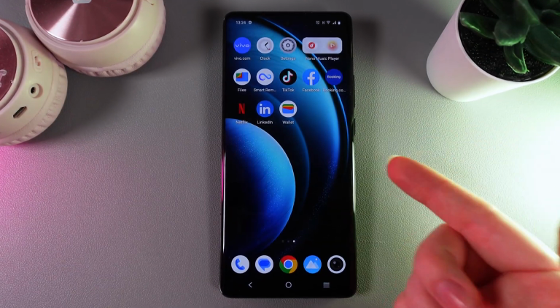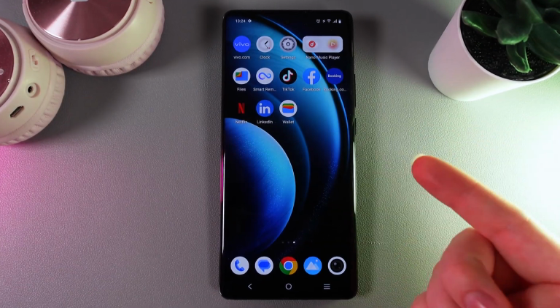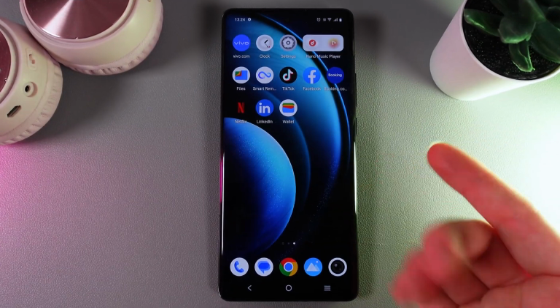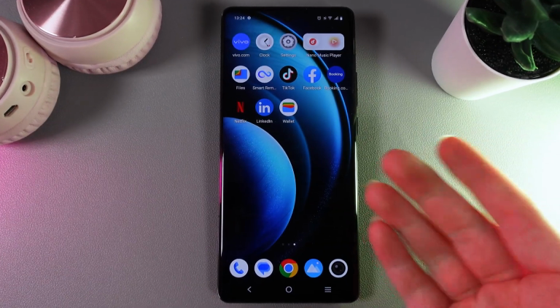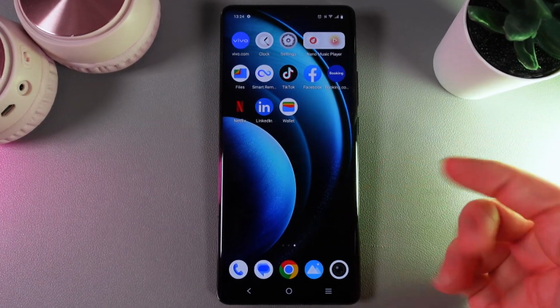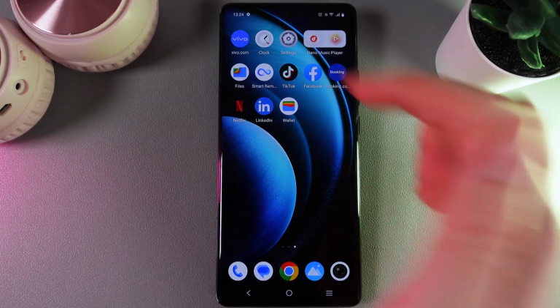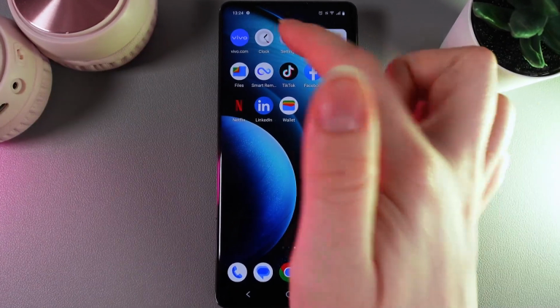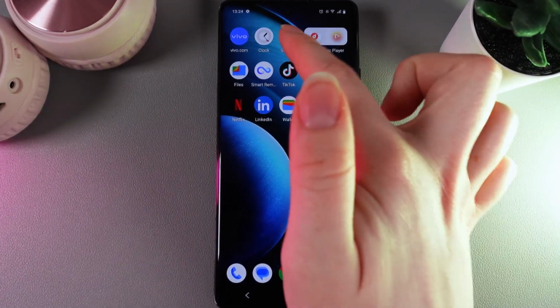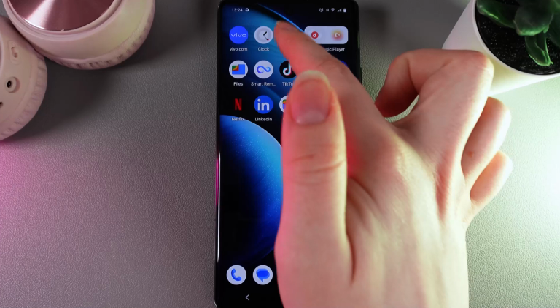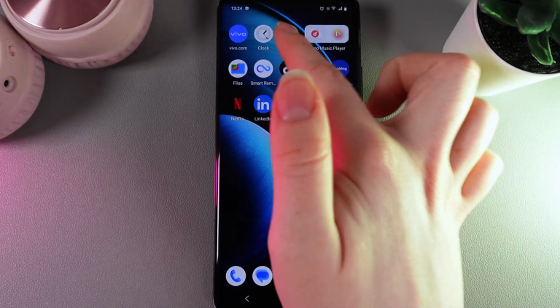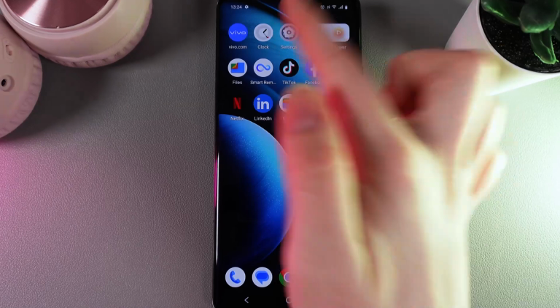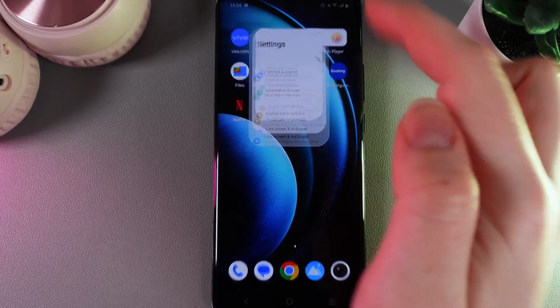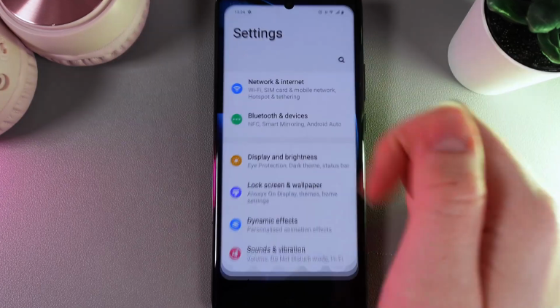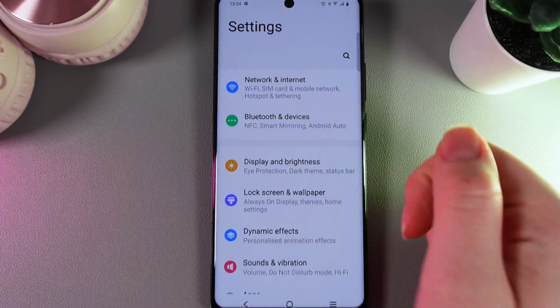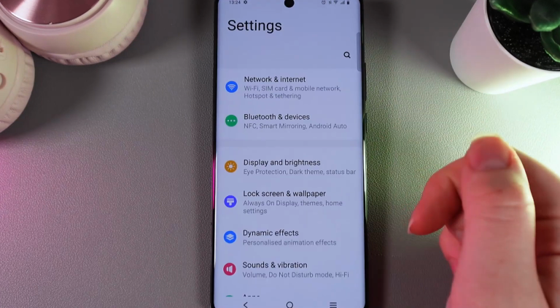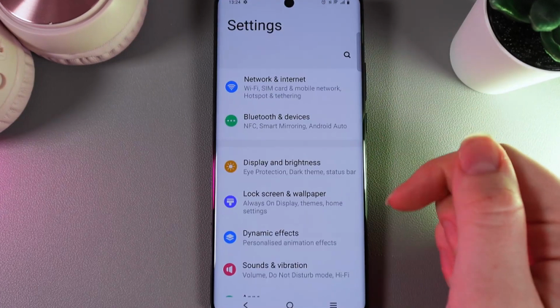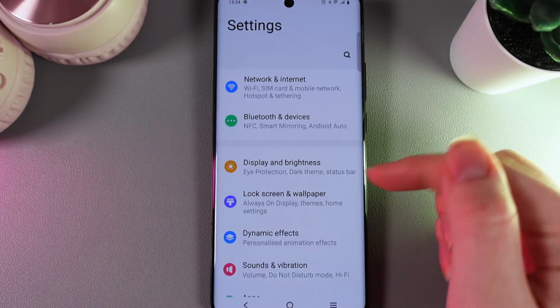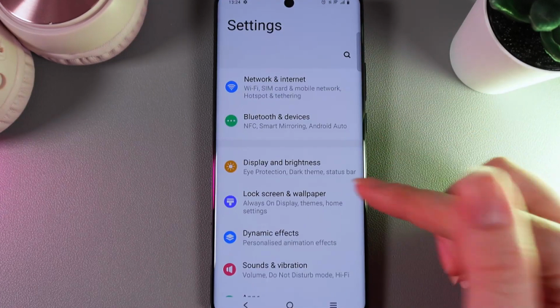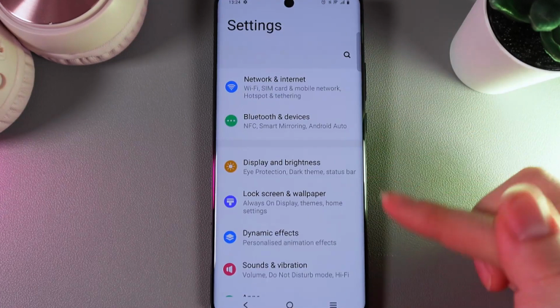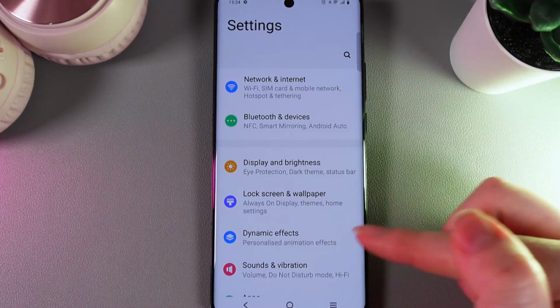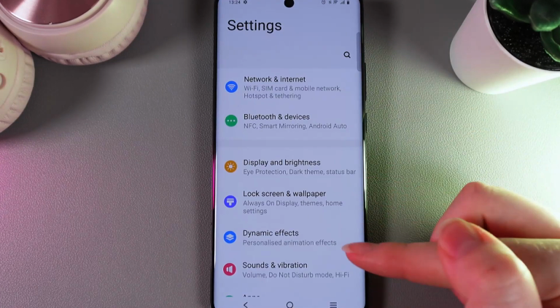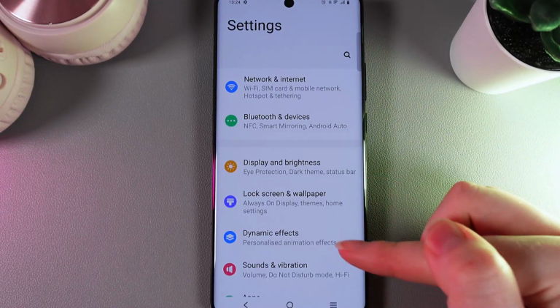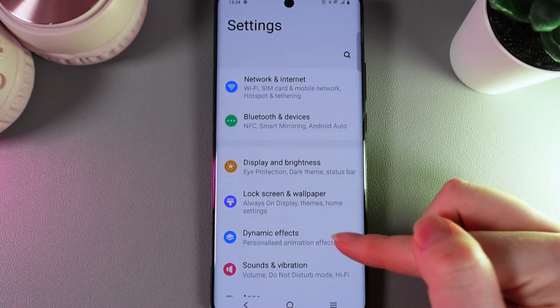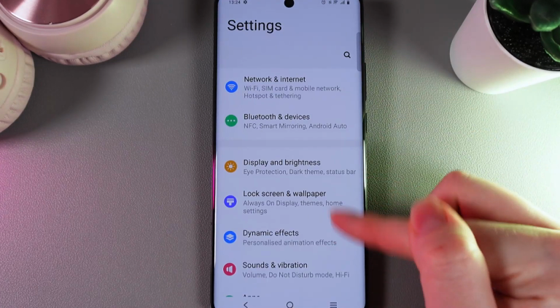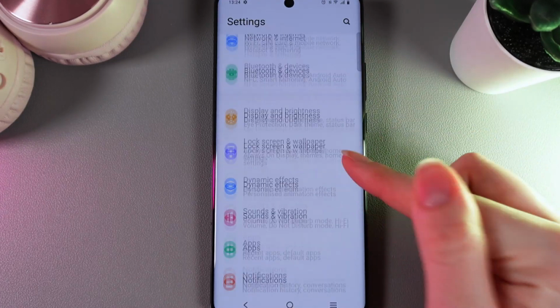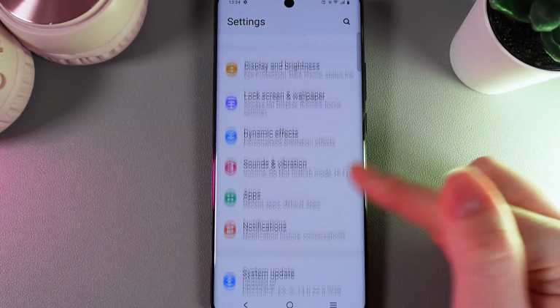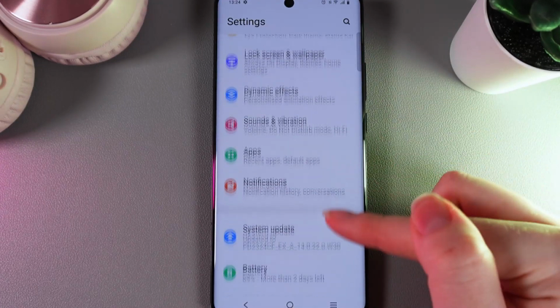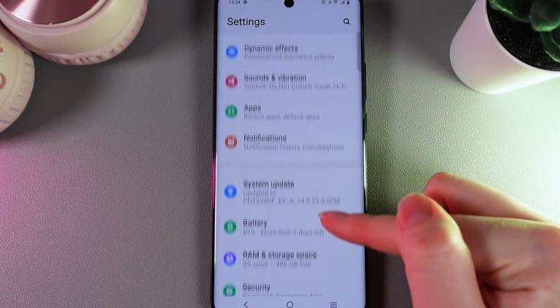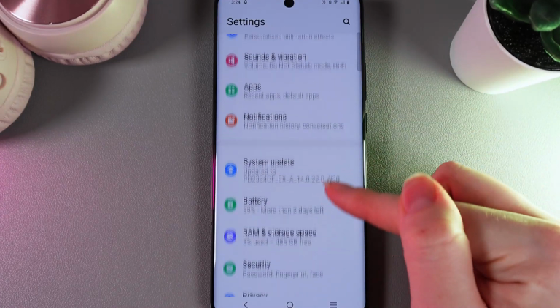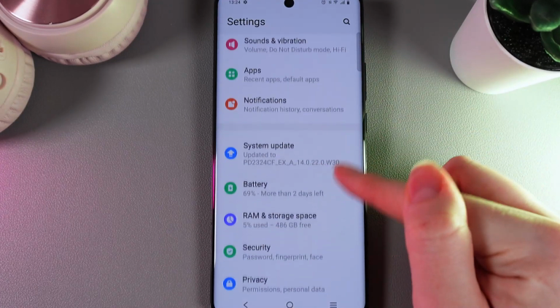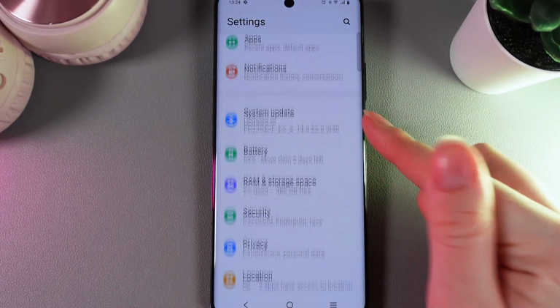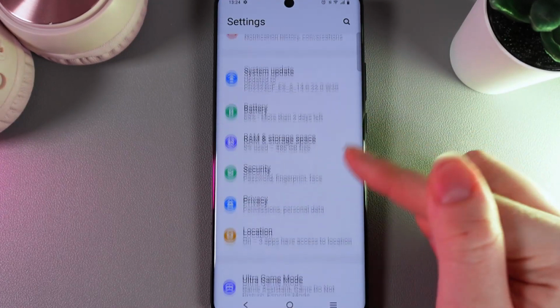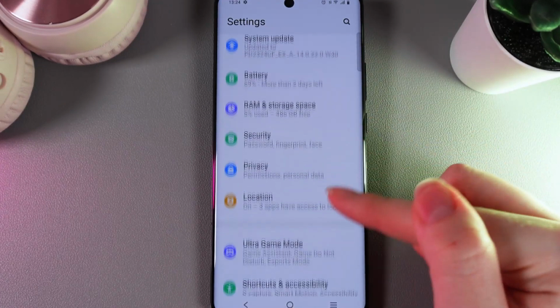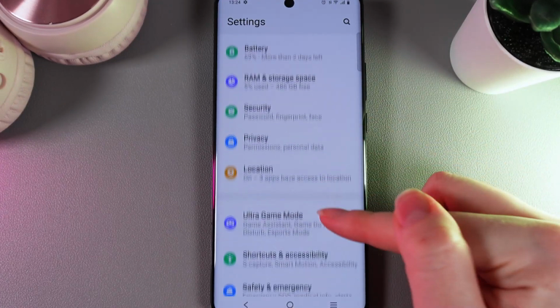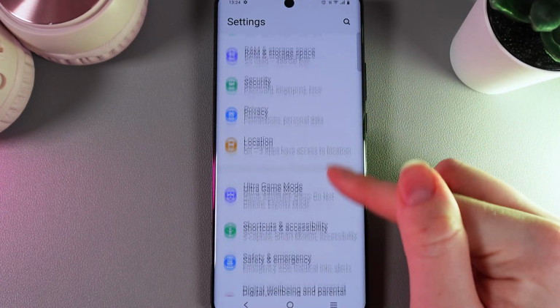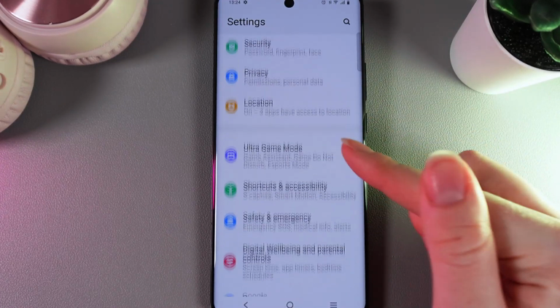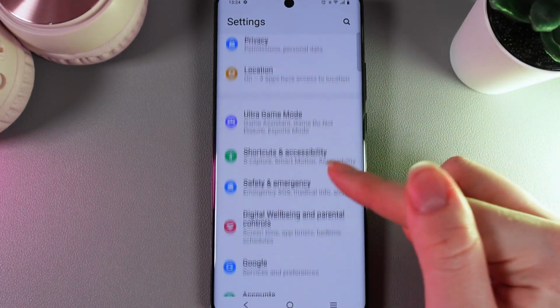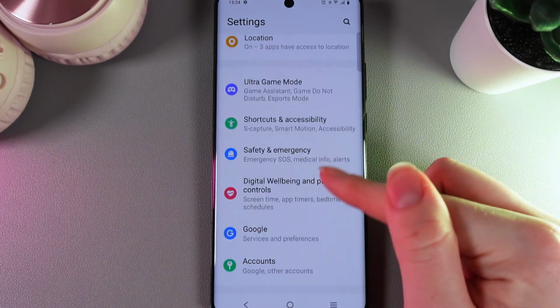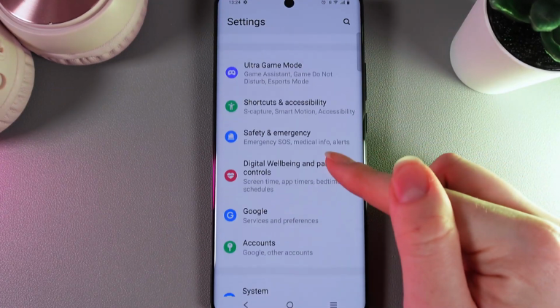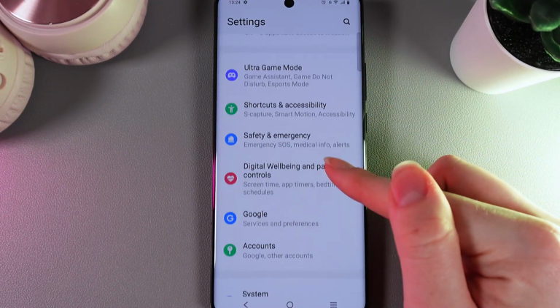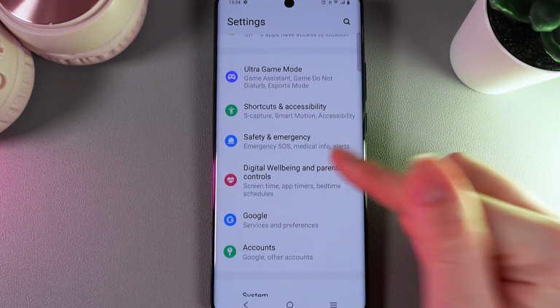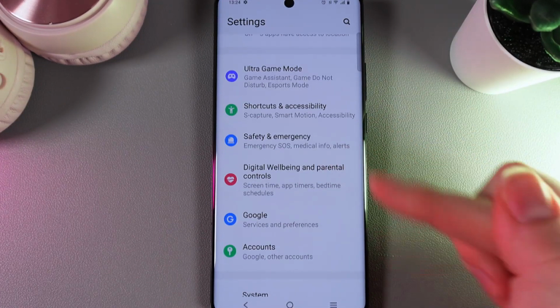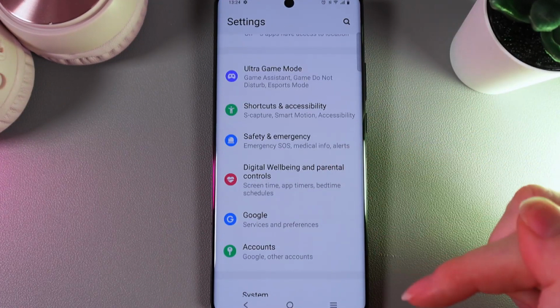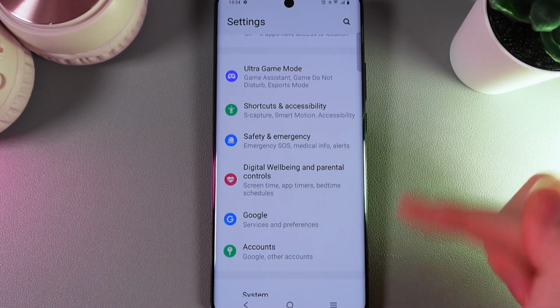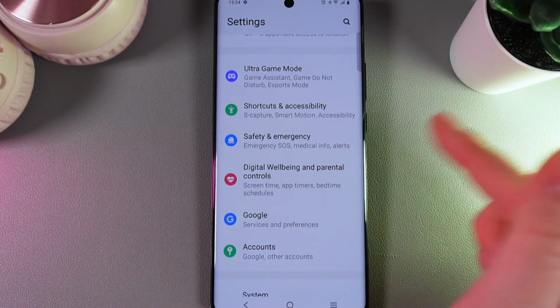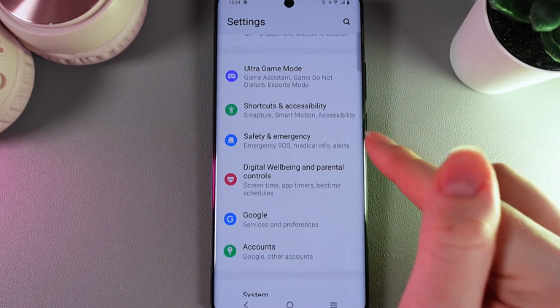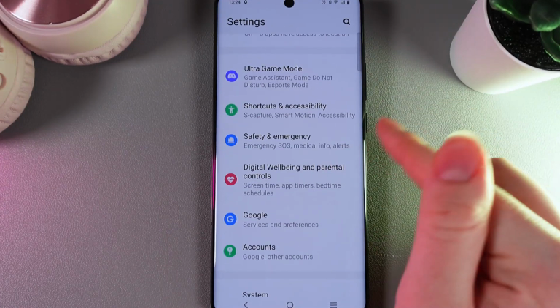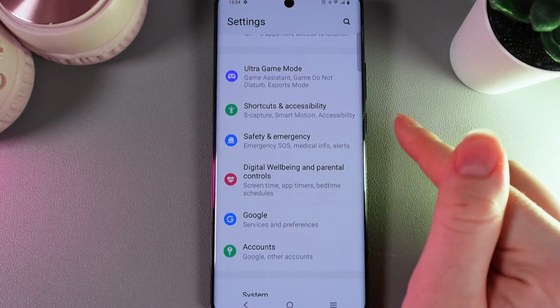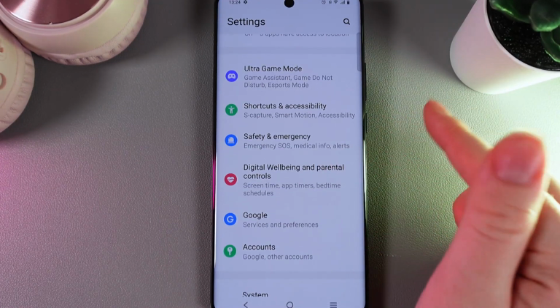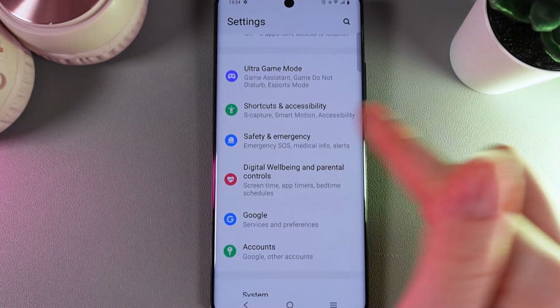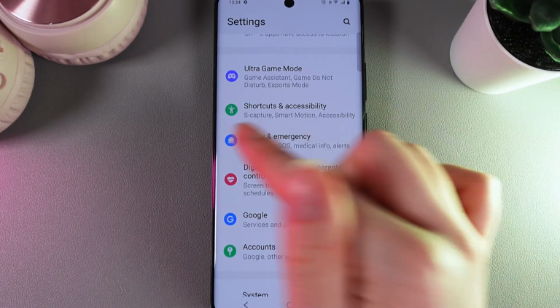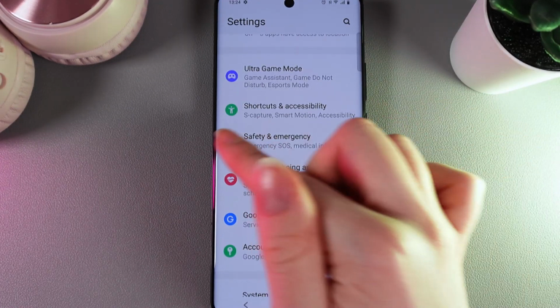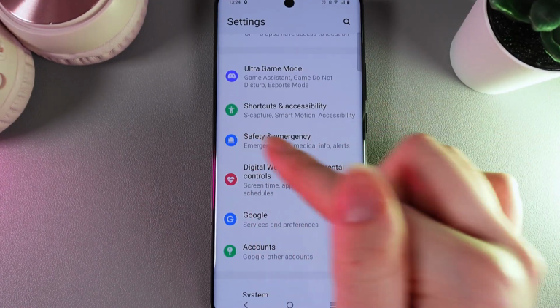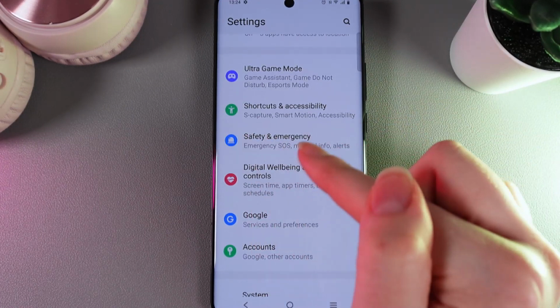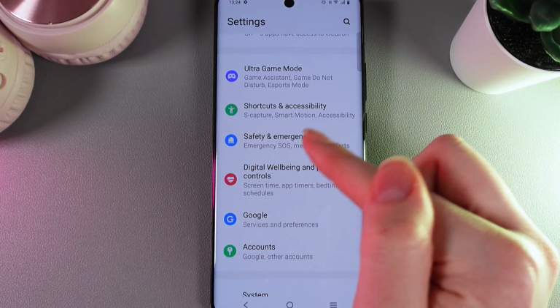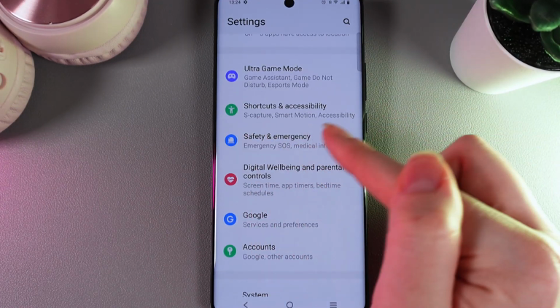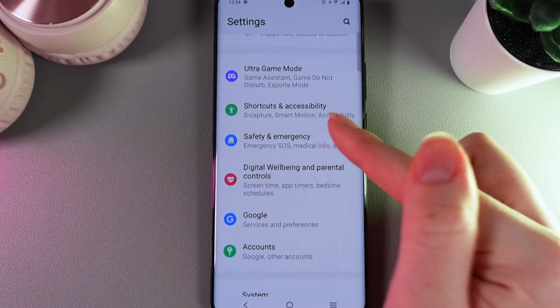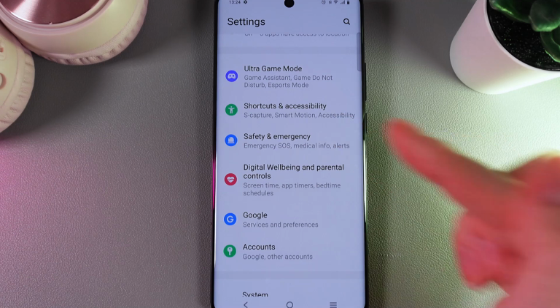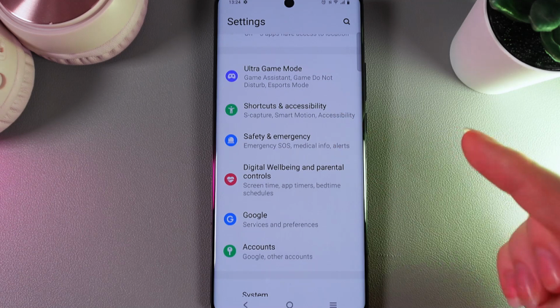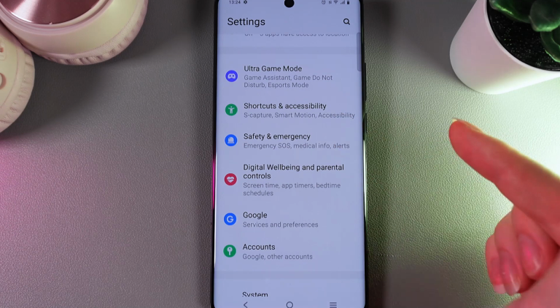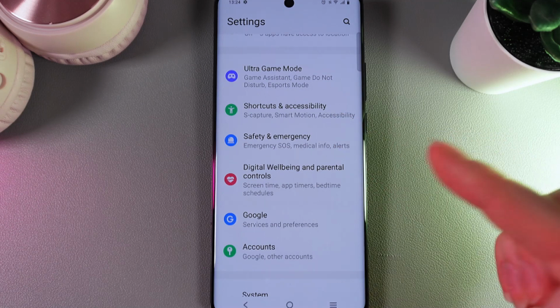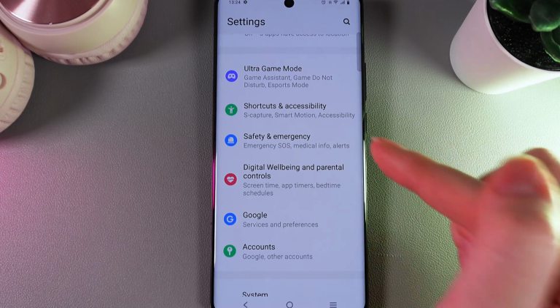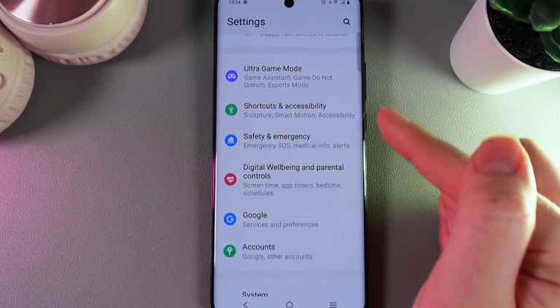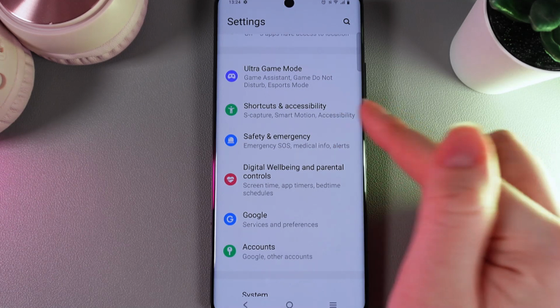So, as a first step we would need to open Settings on our phone and here scroll down until you'll find this tab, the name of which is Shortcuts and Accessibility.